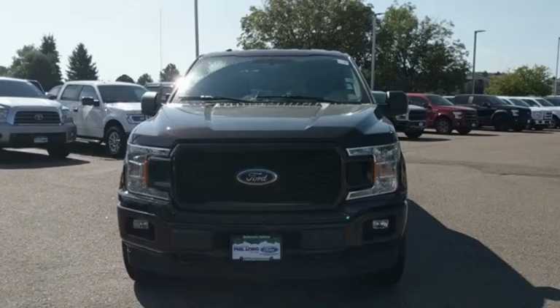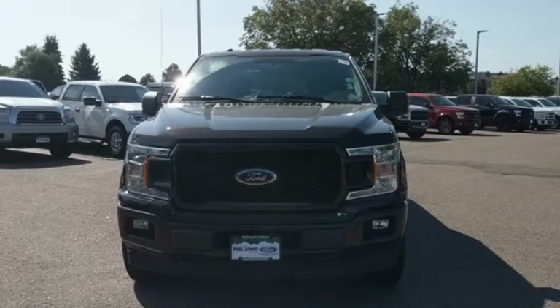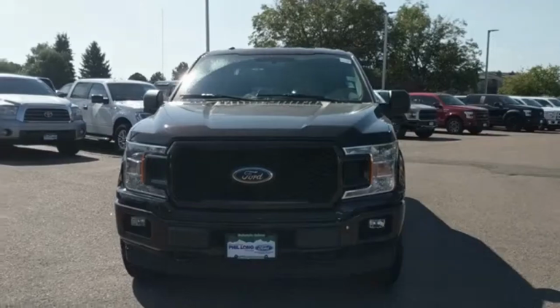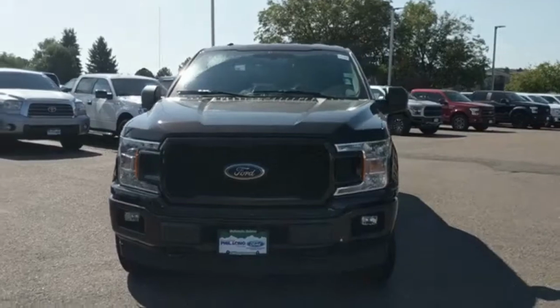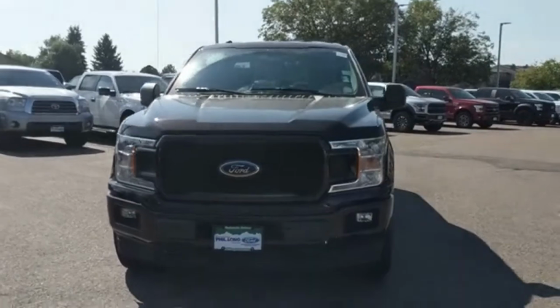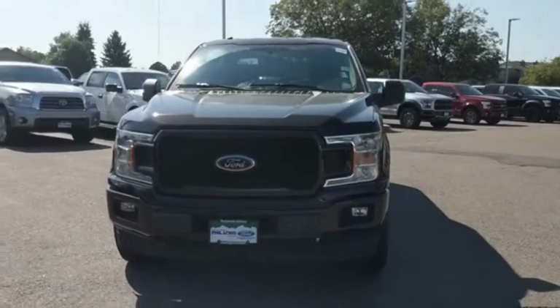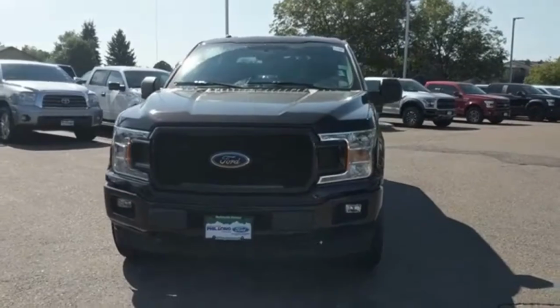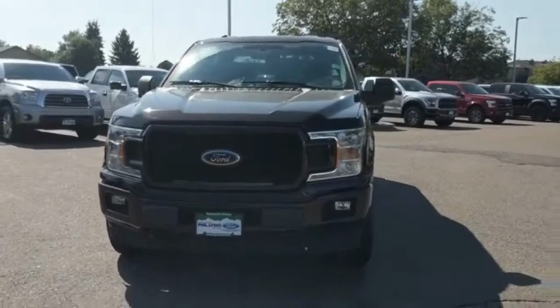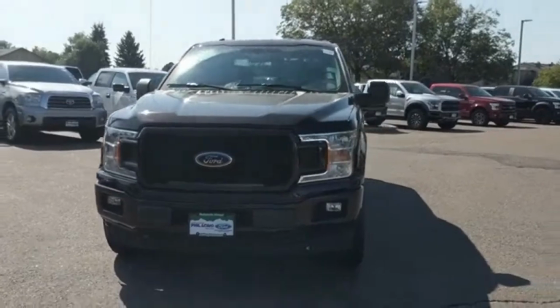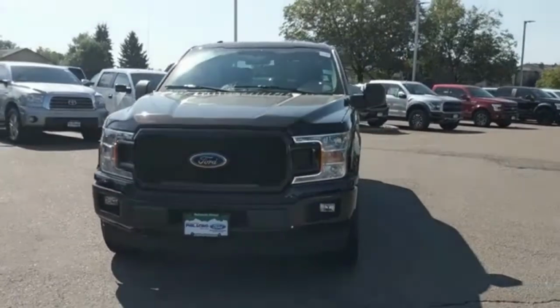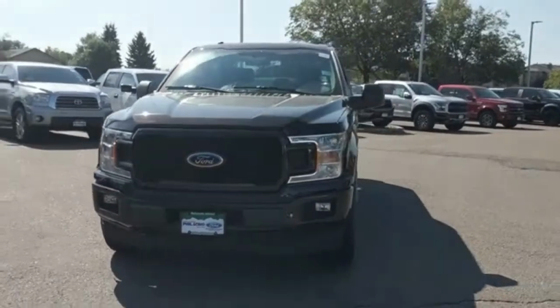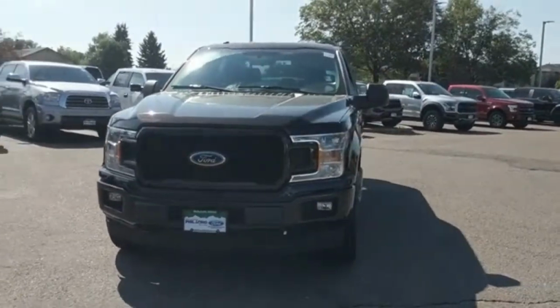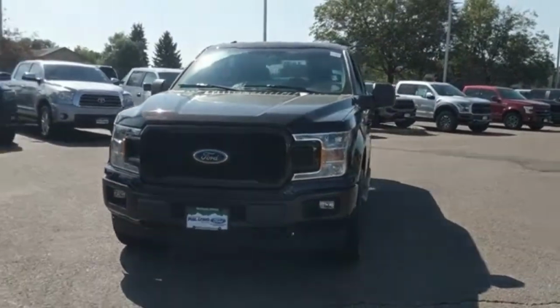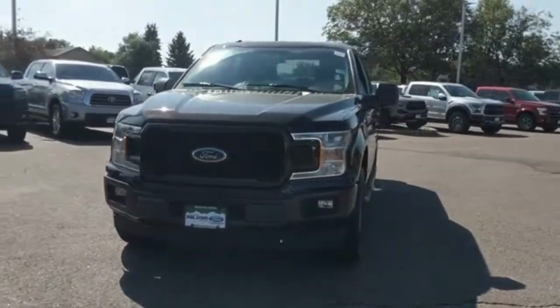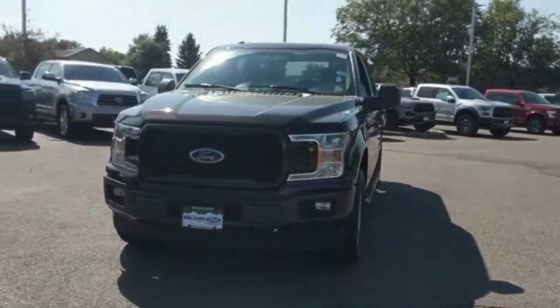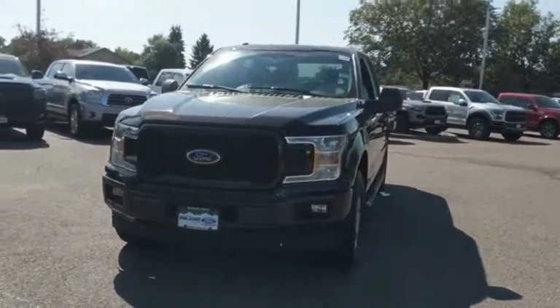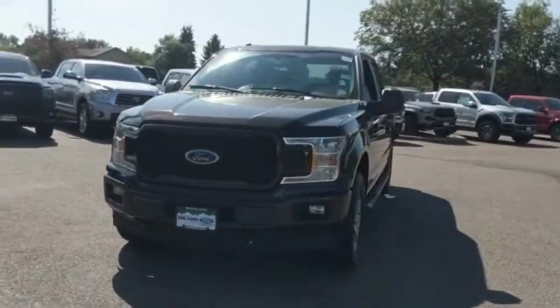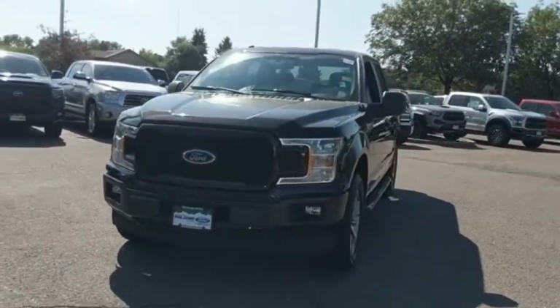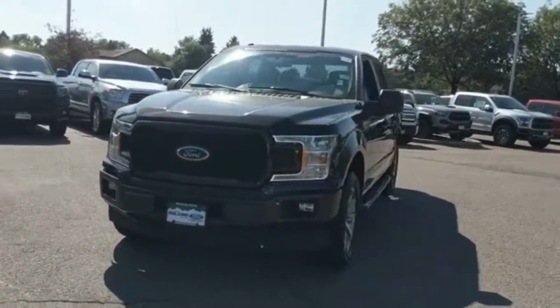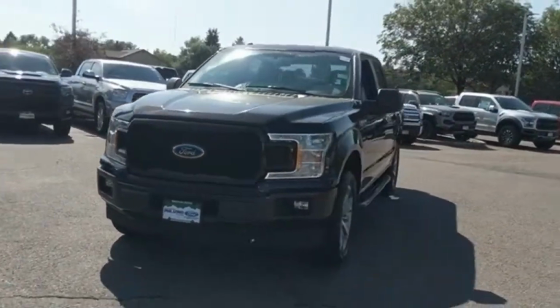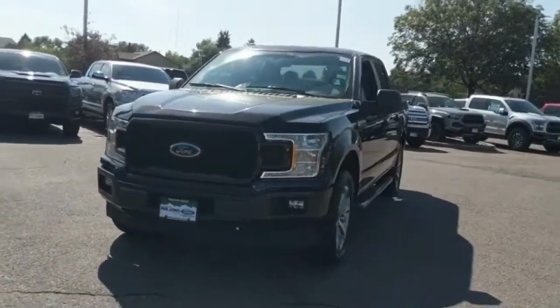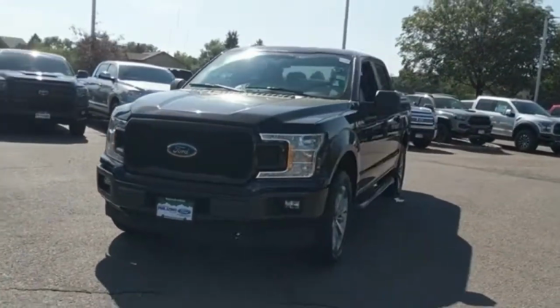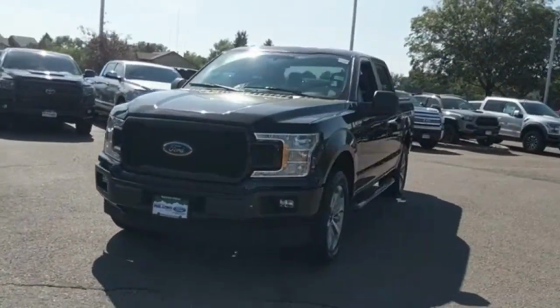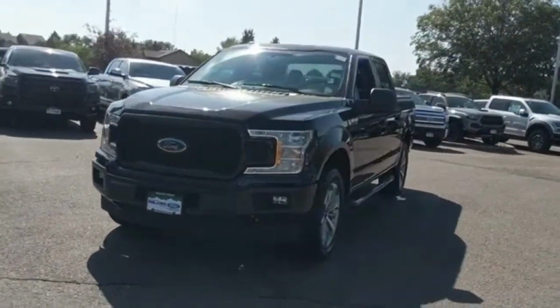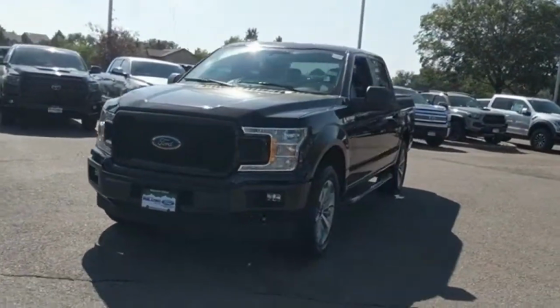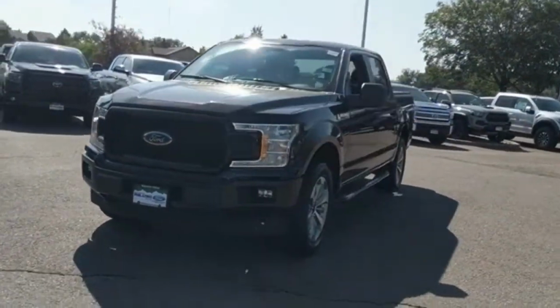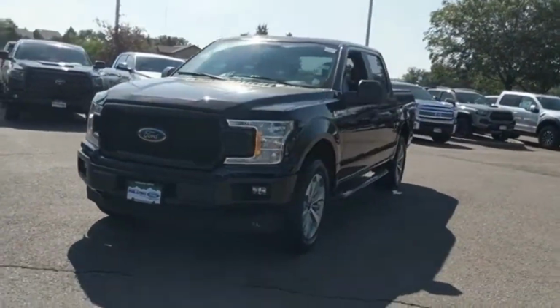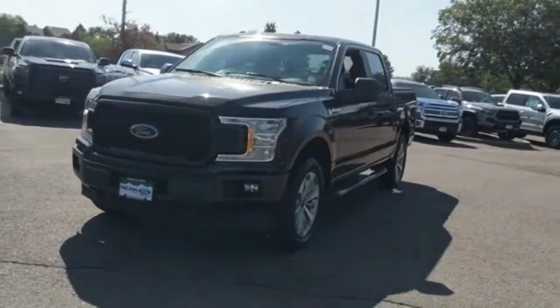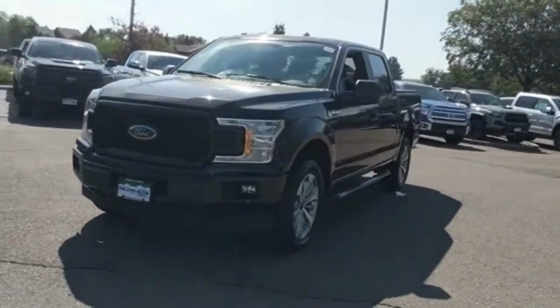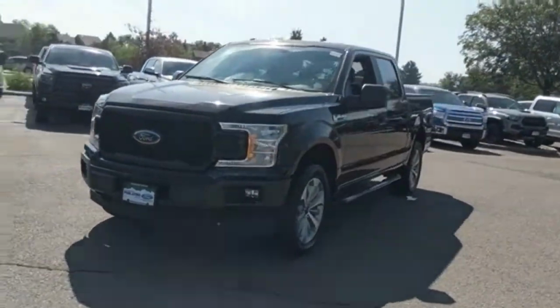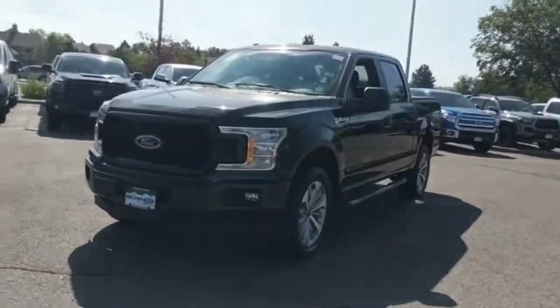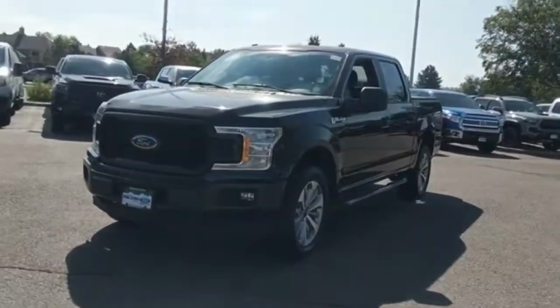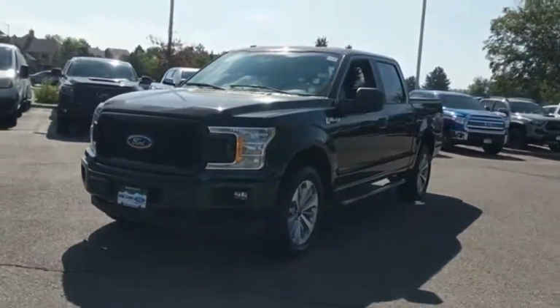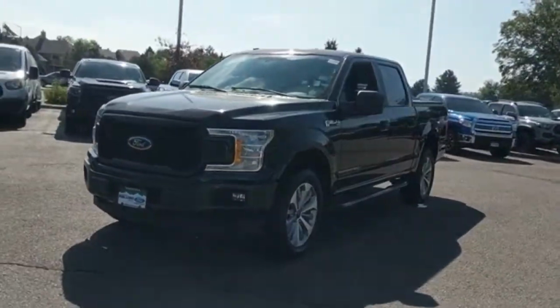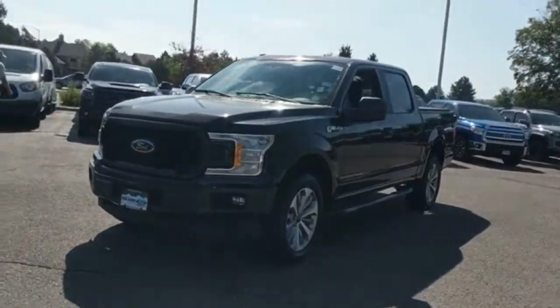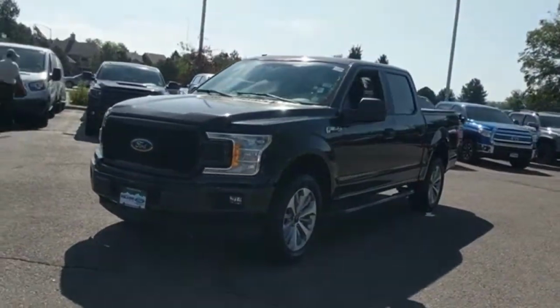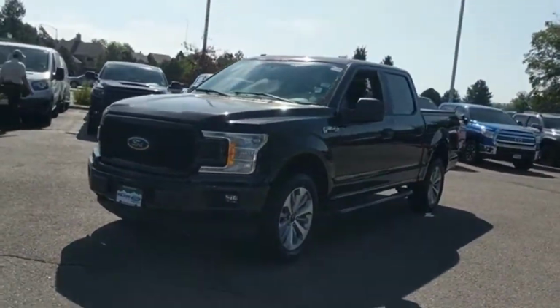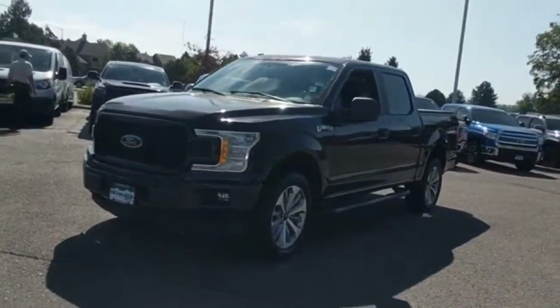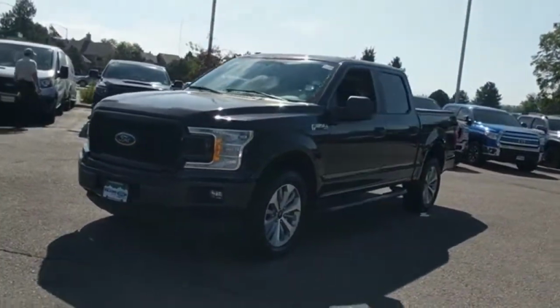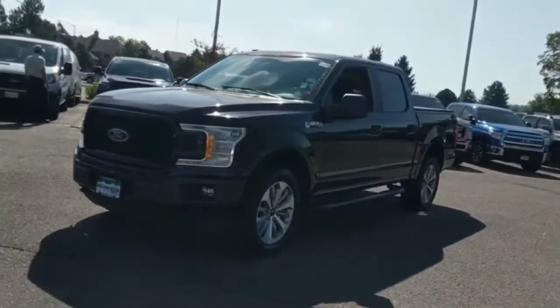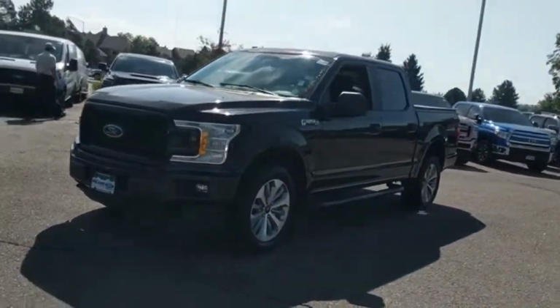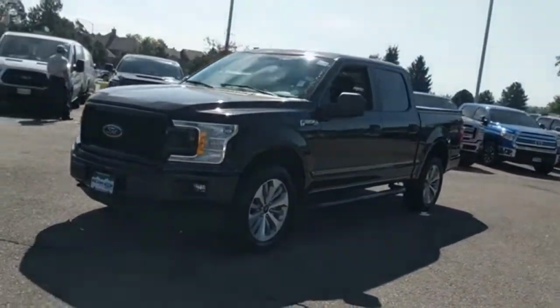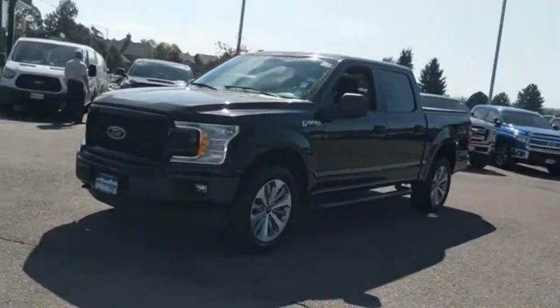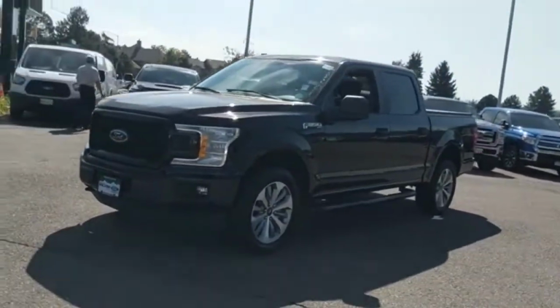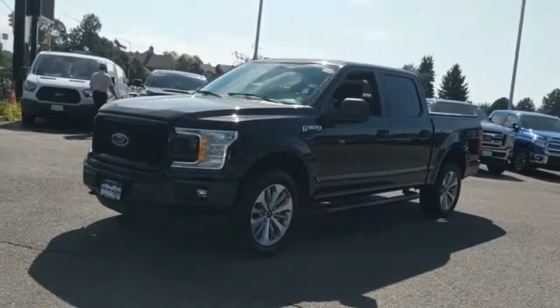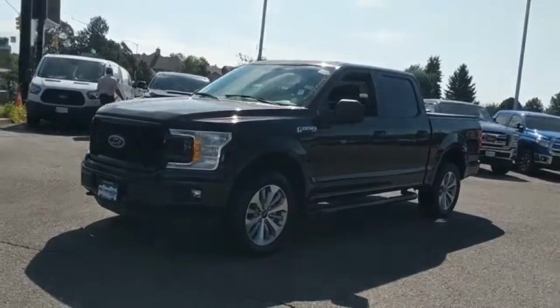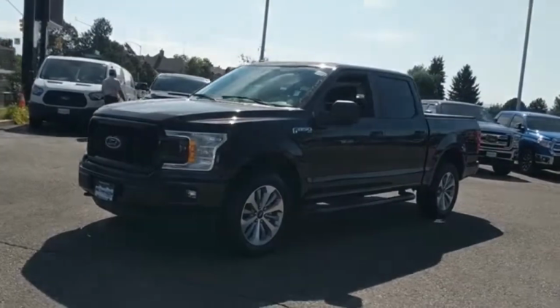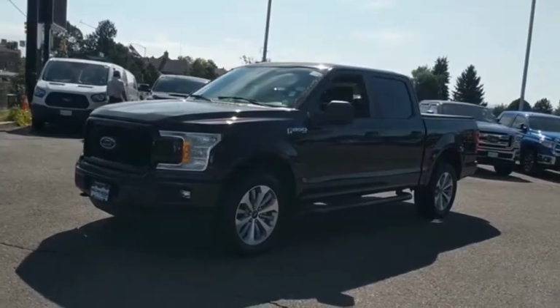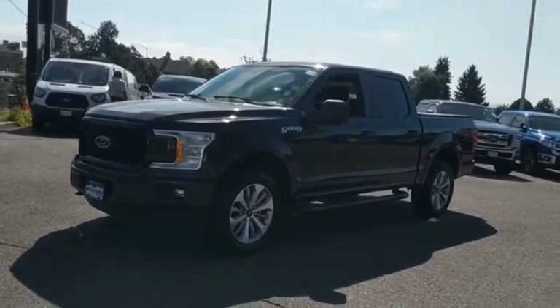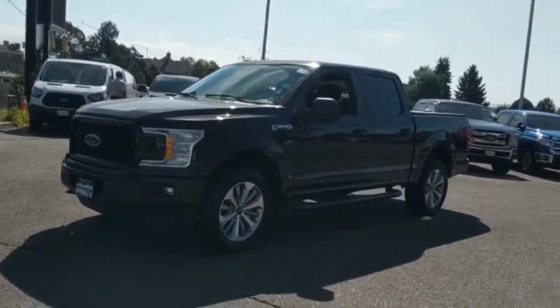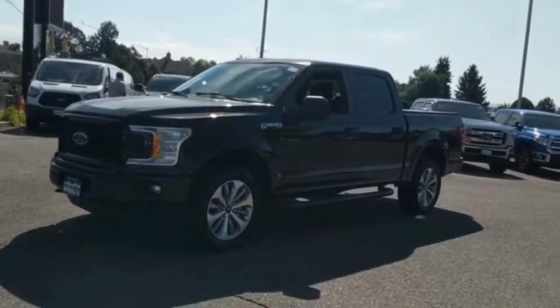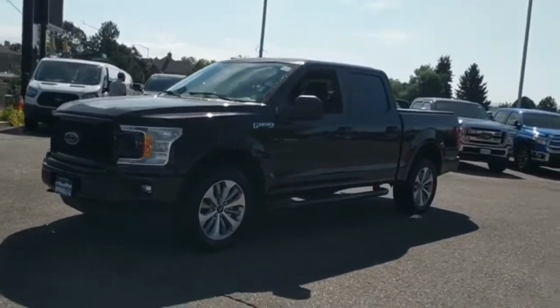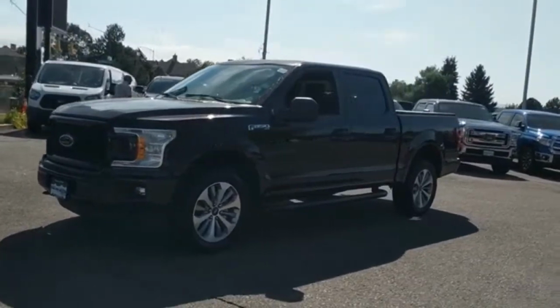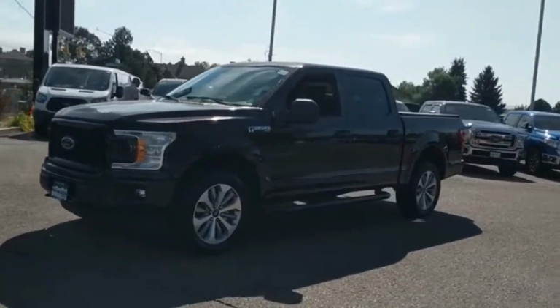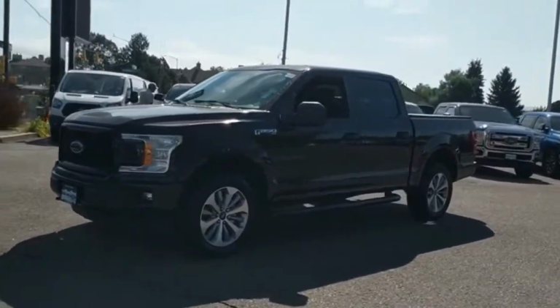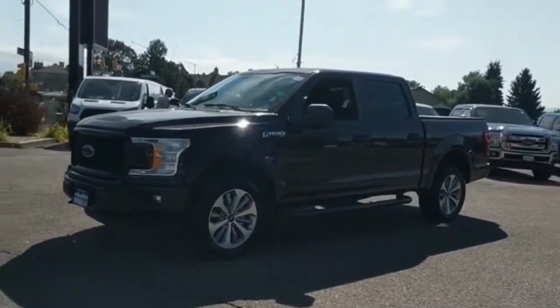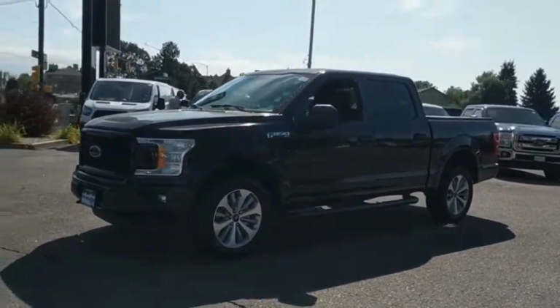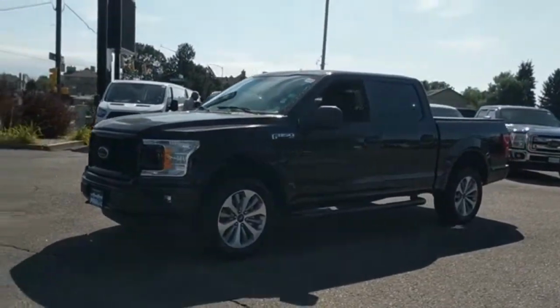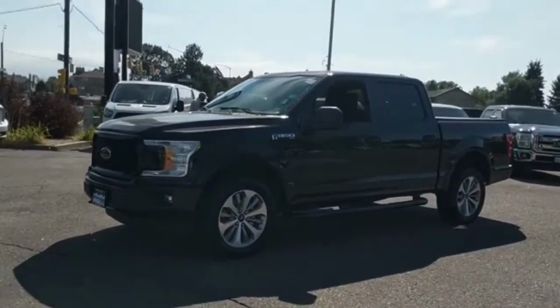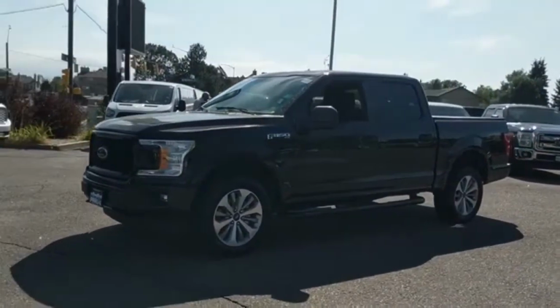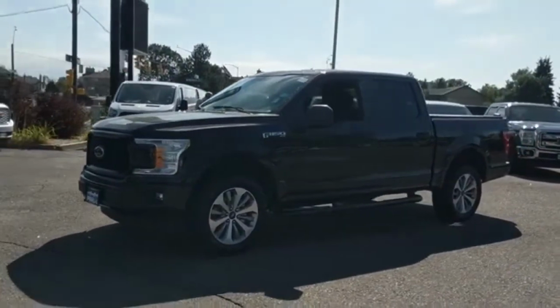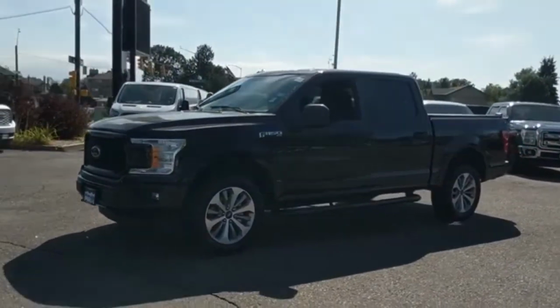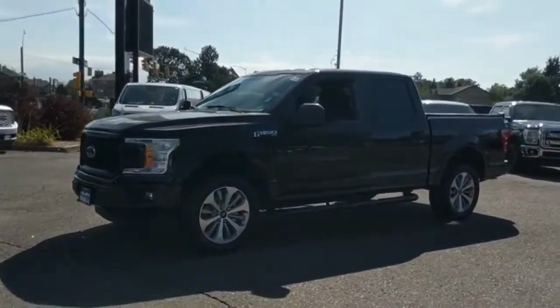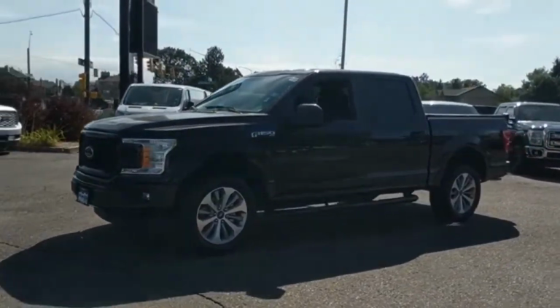It's a 2019 Ford Ranger. With built Ford Tough DNA, off-road becomes a walk in the park.